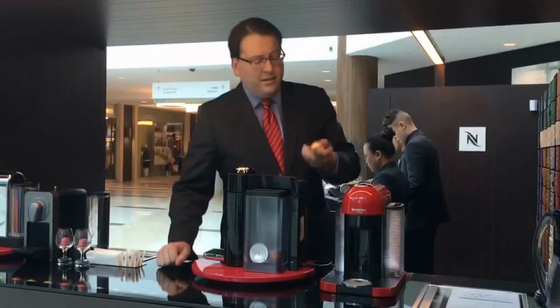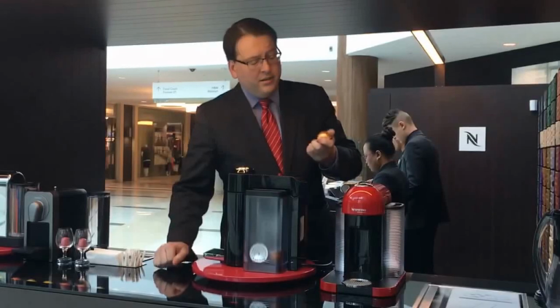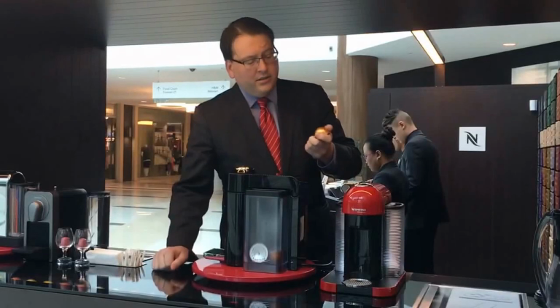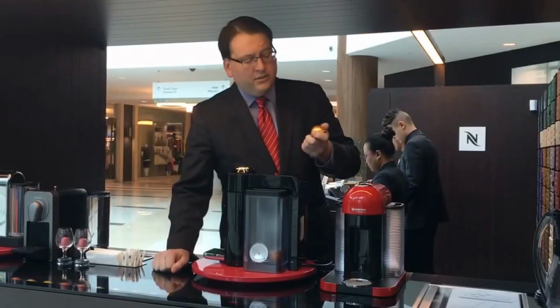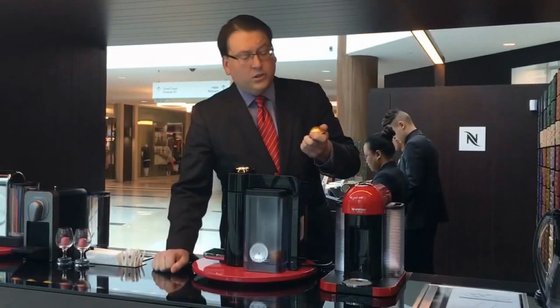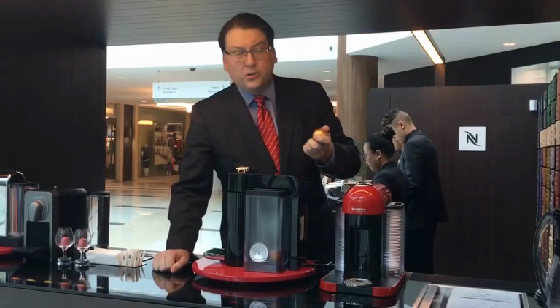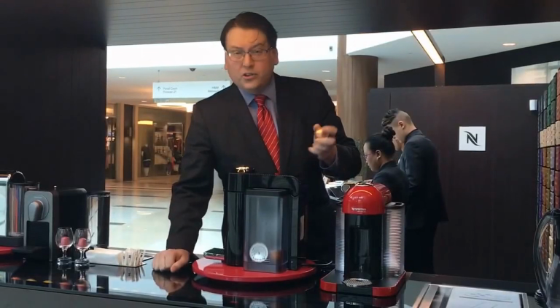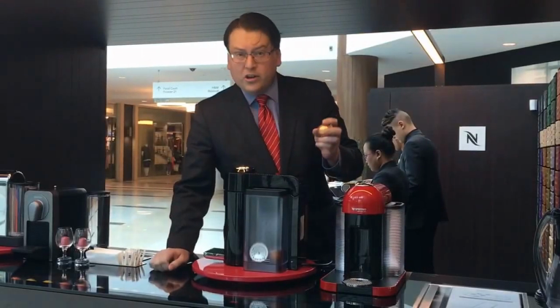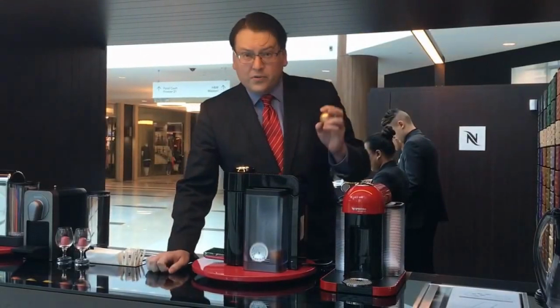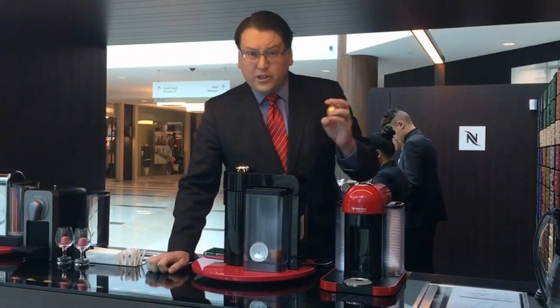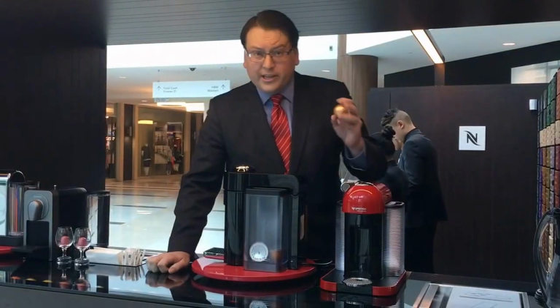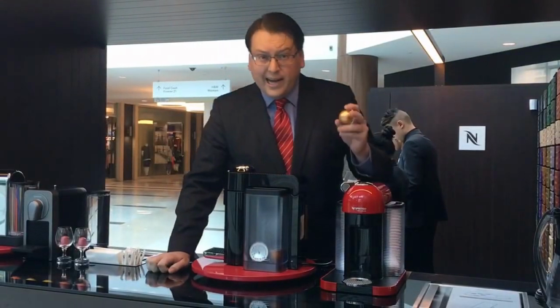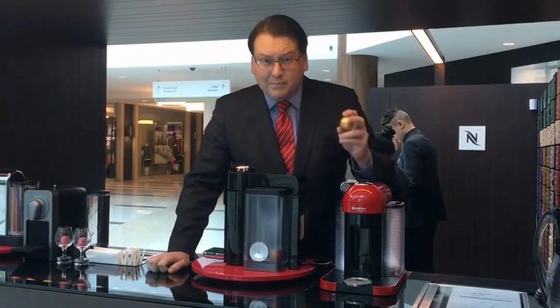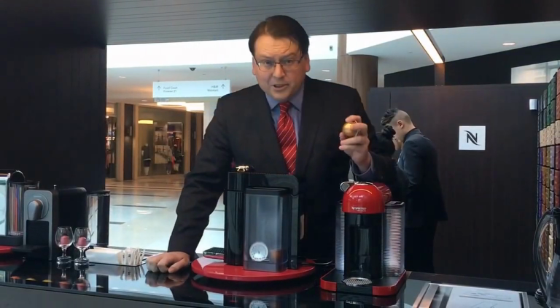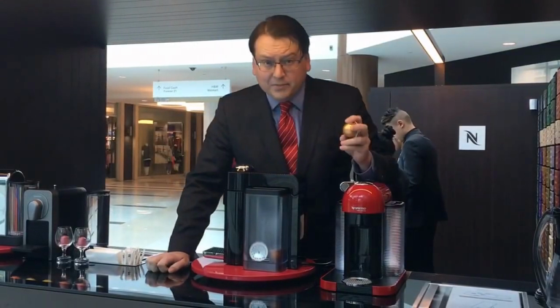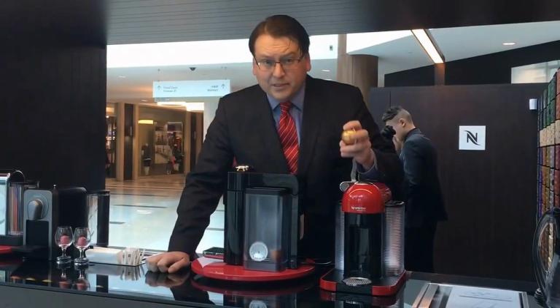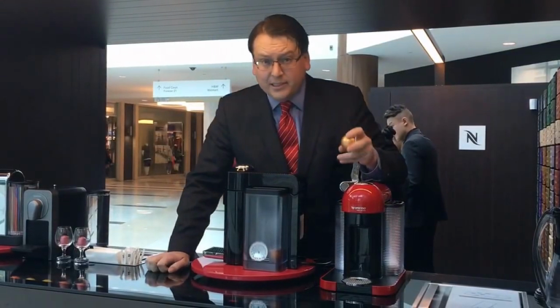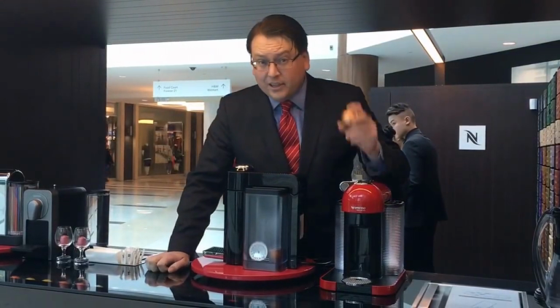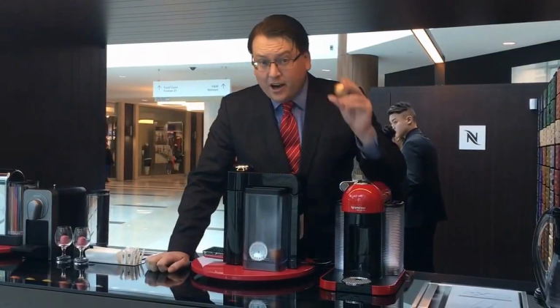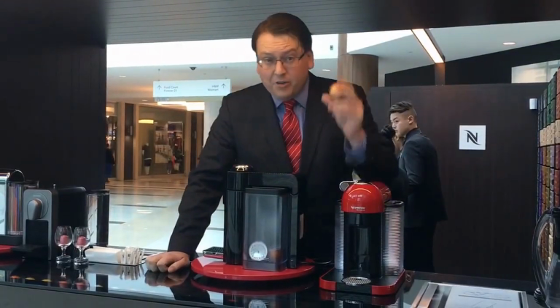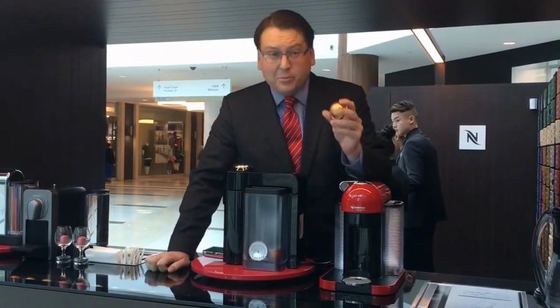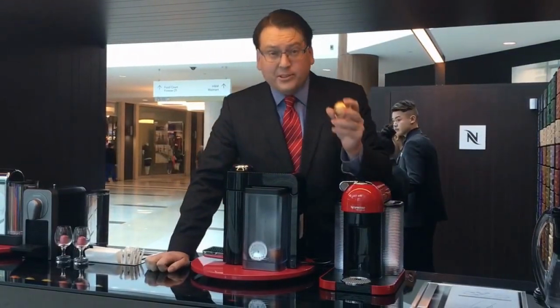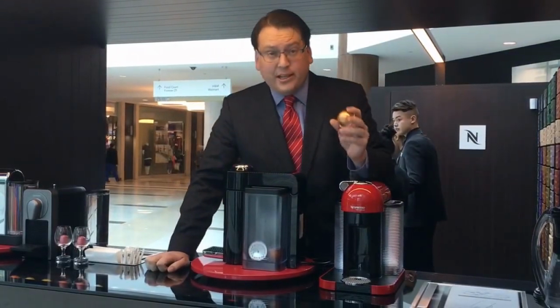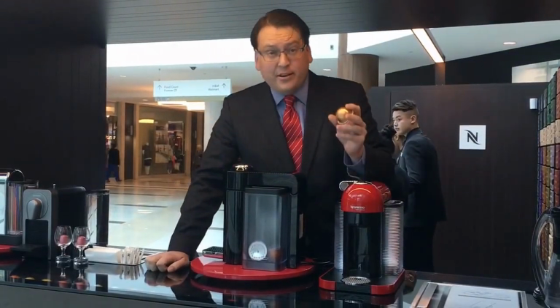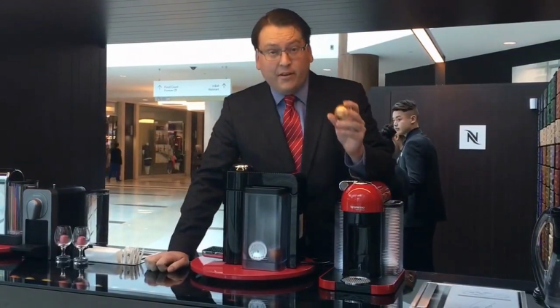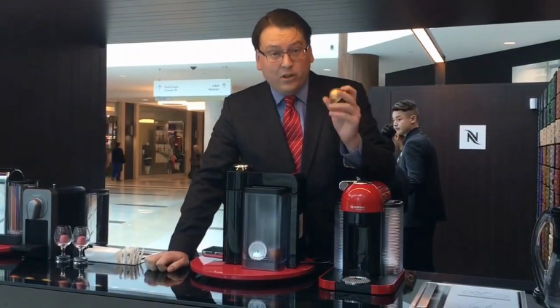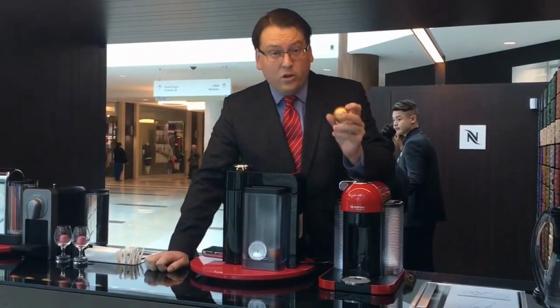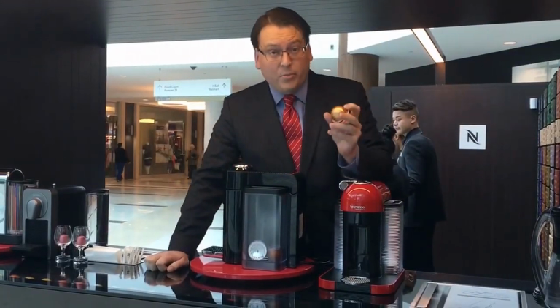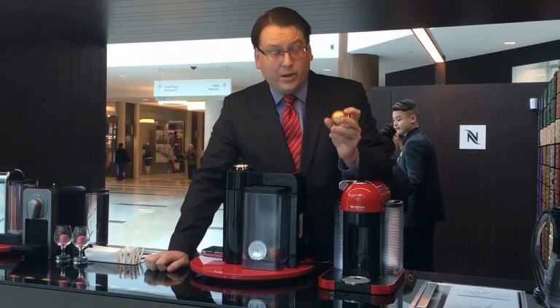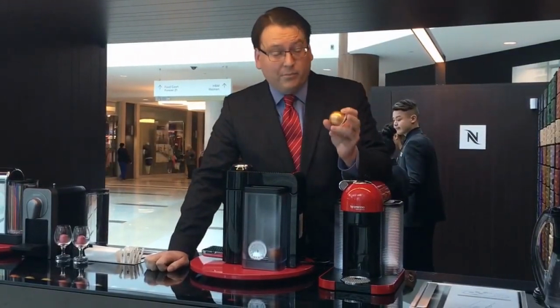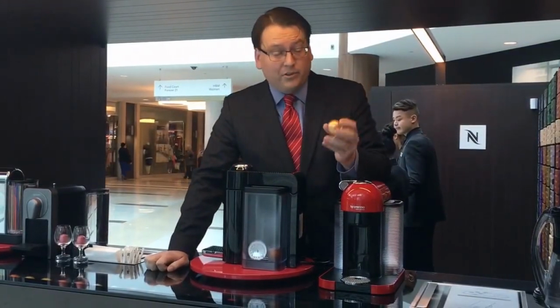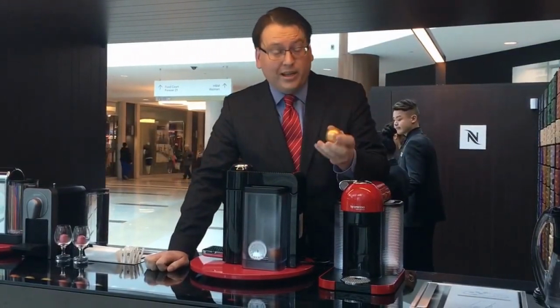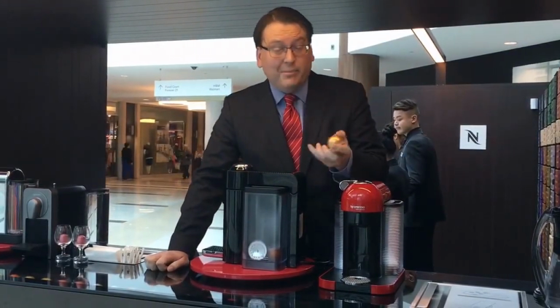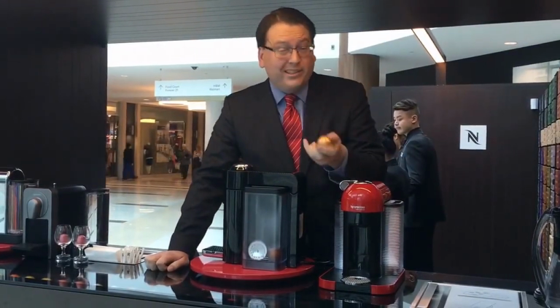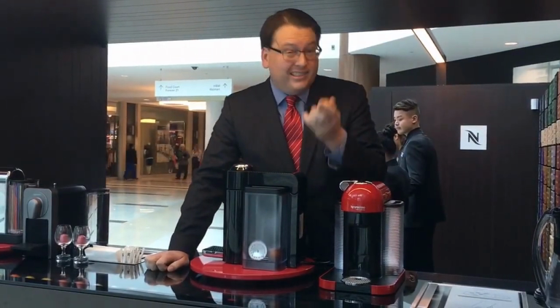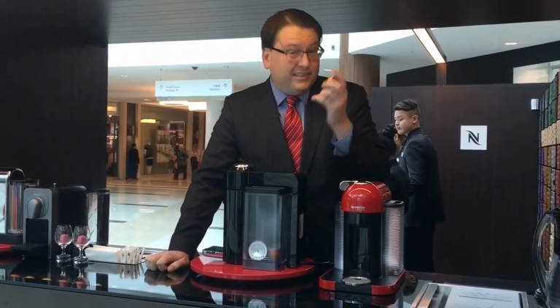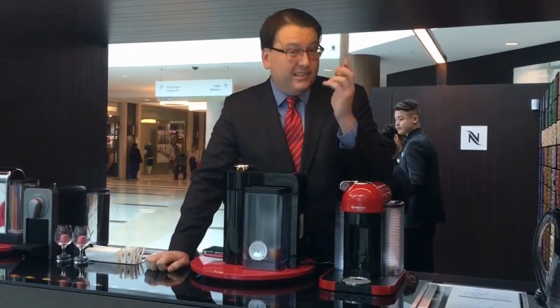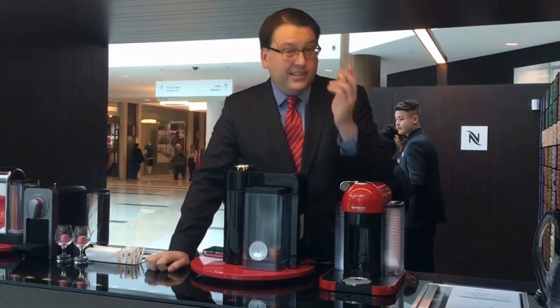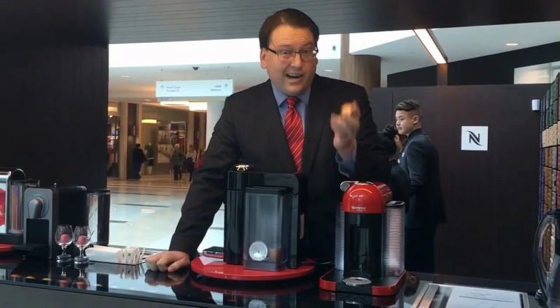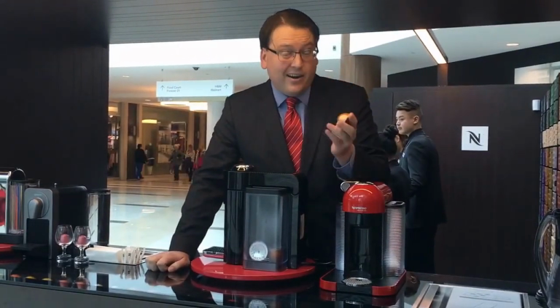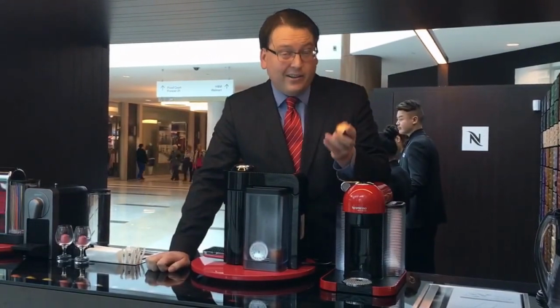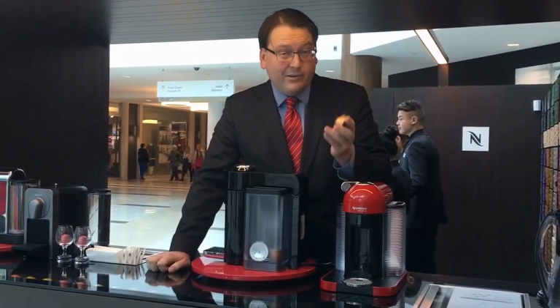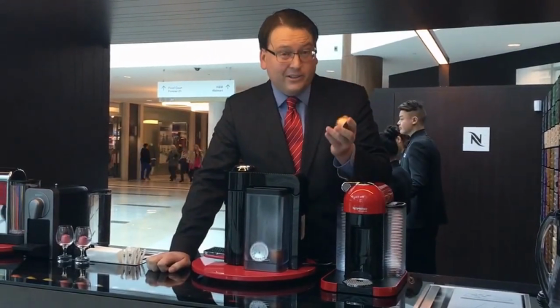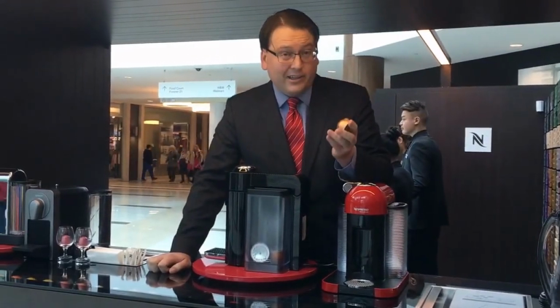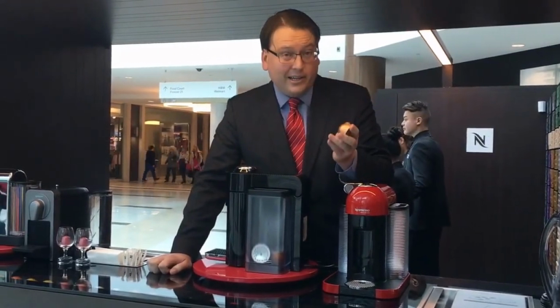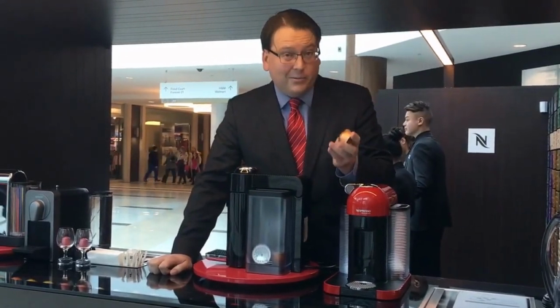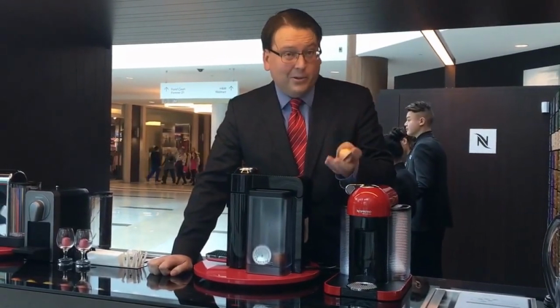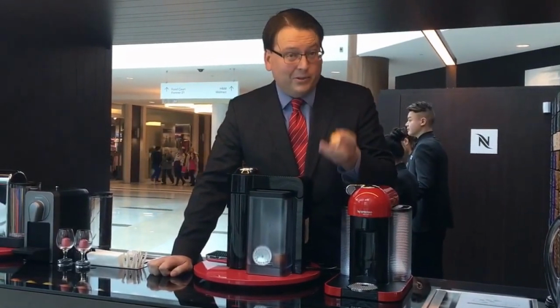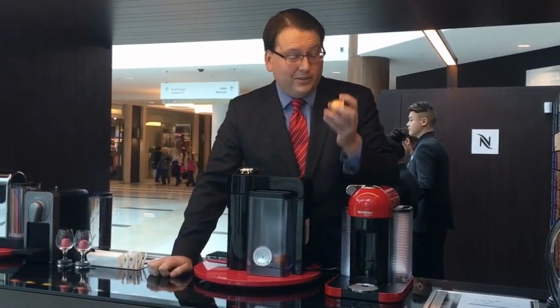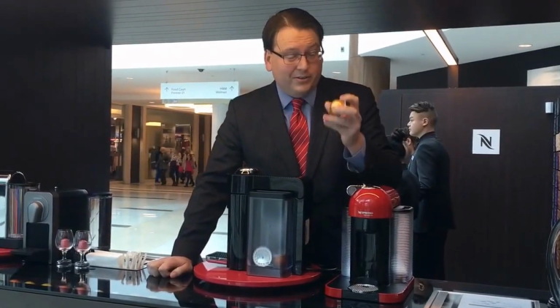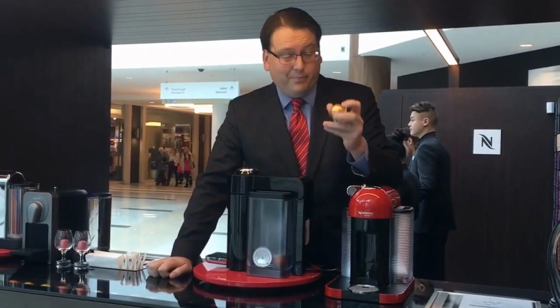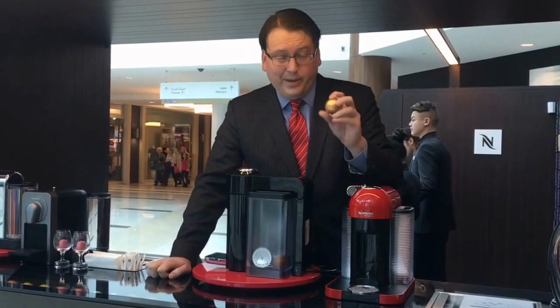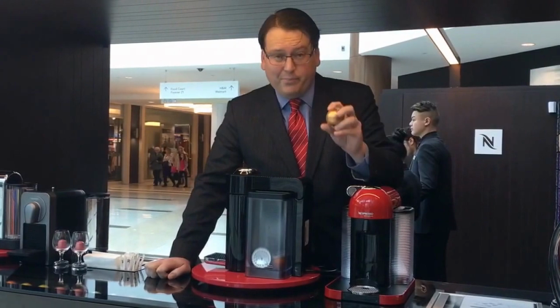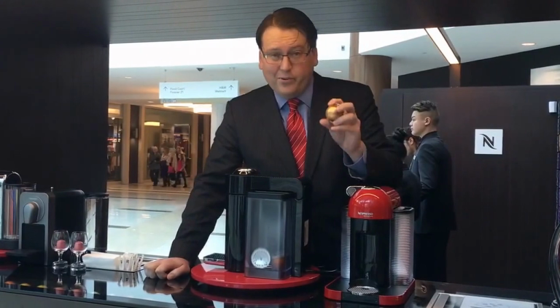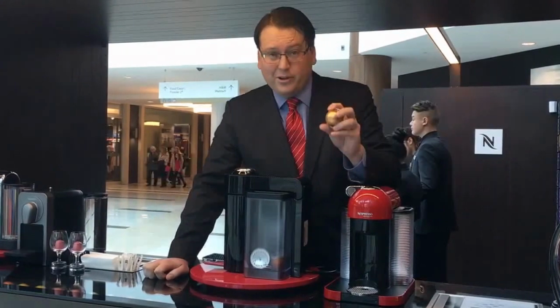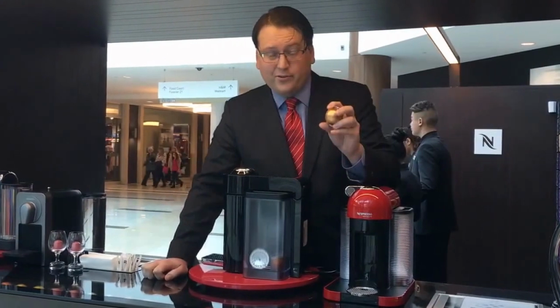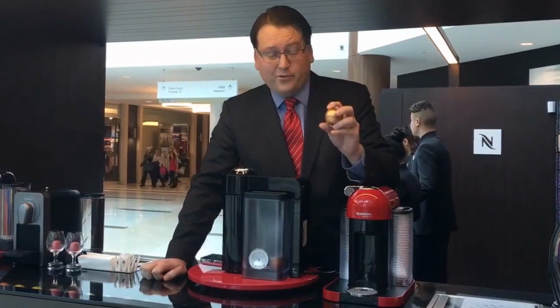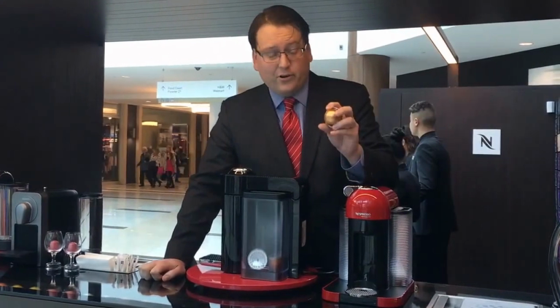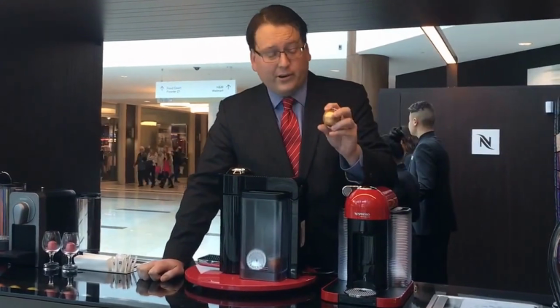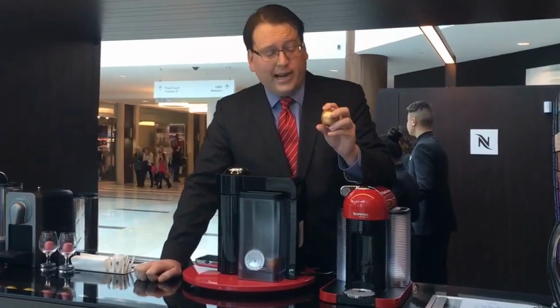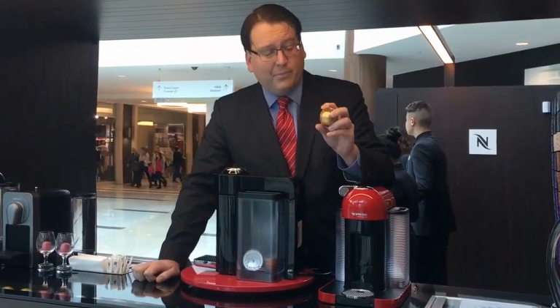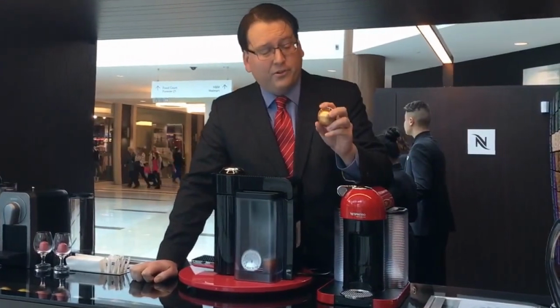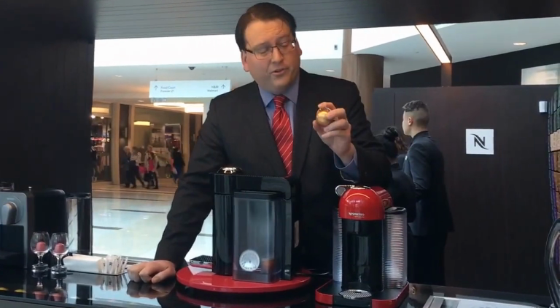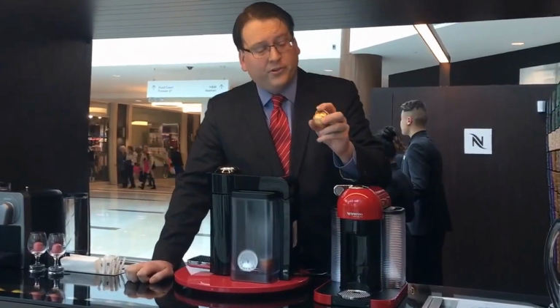We'll start off with the capsule. It's 100% aluminum, which means it's entirely recycled. We've done this for our capsules.